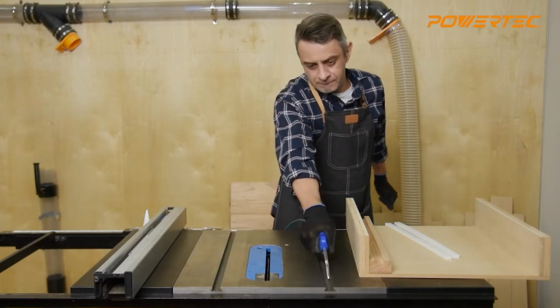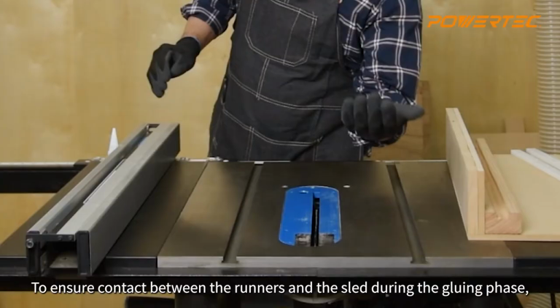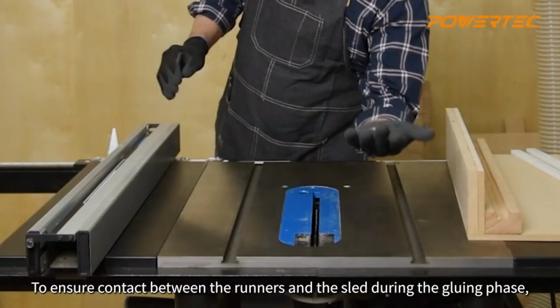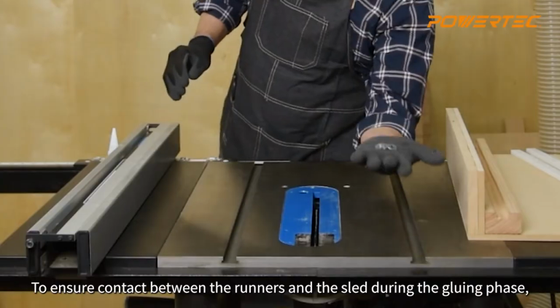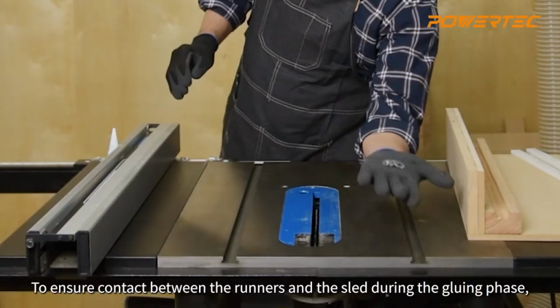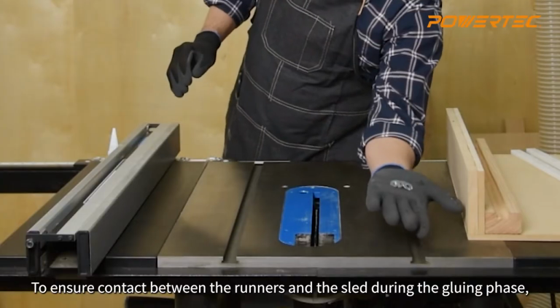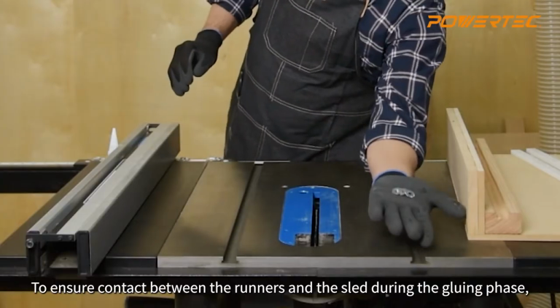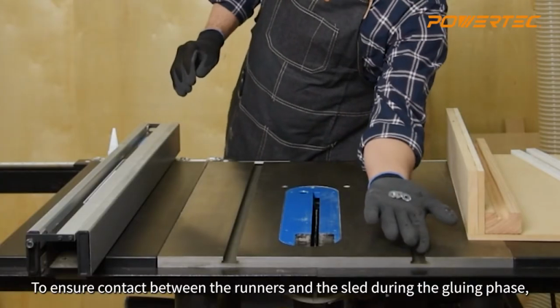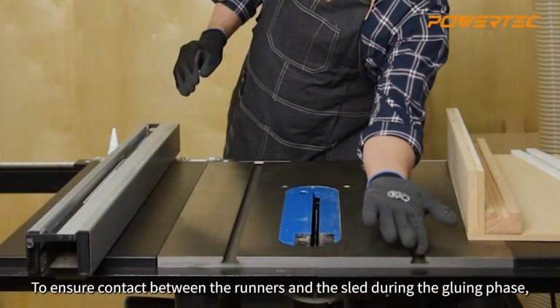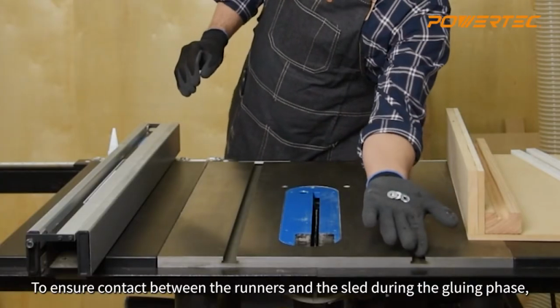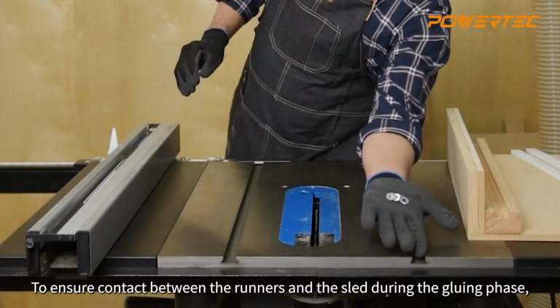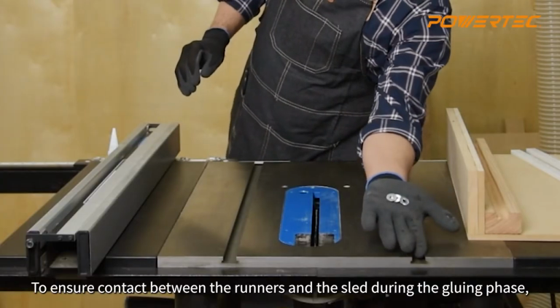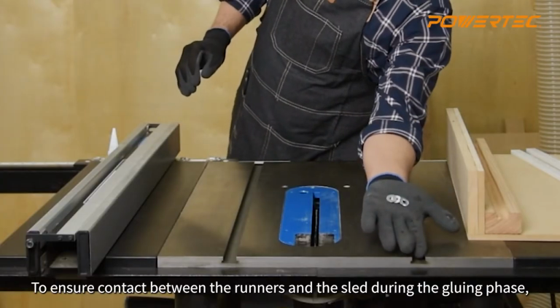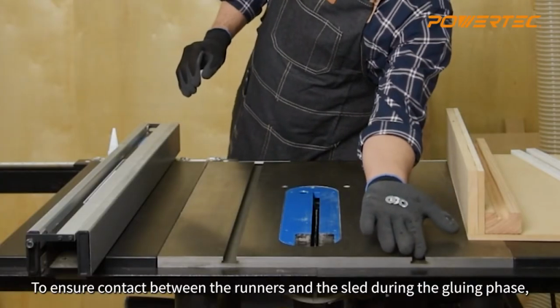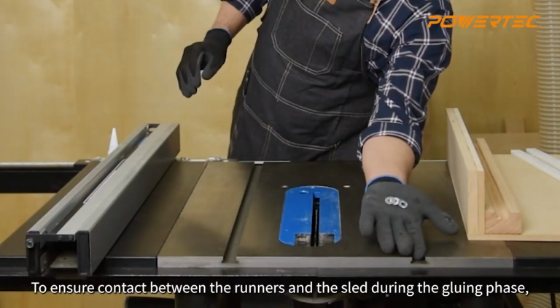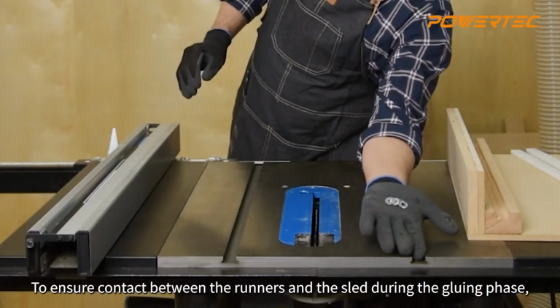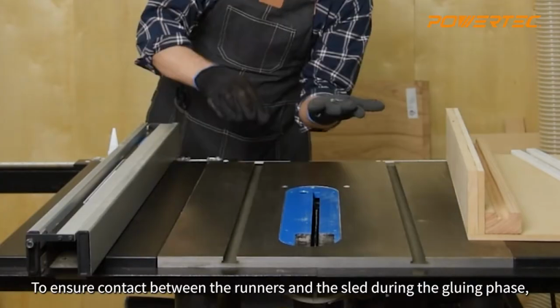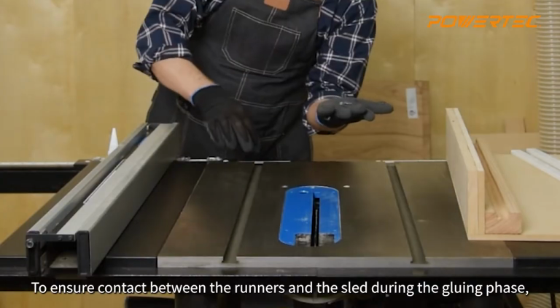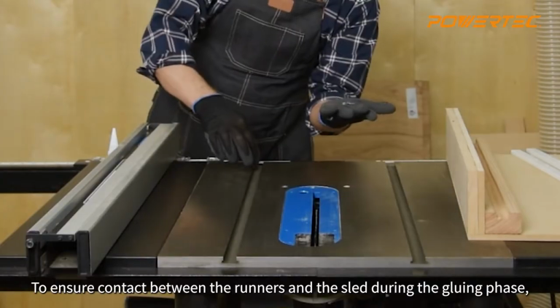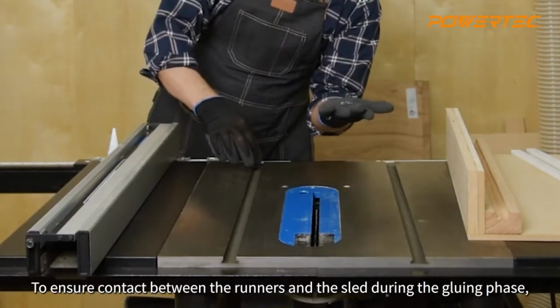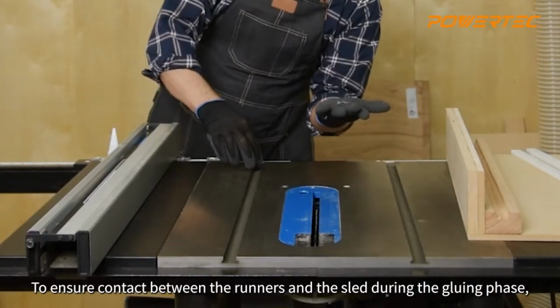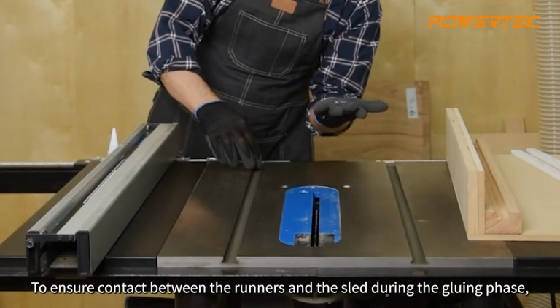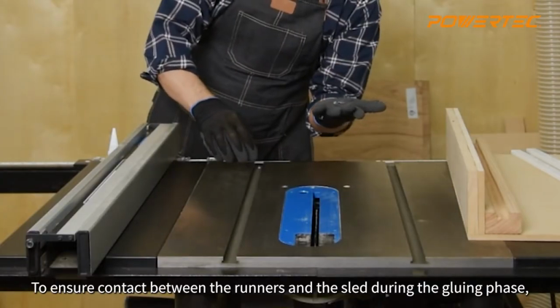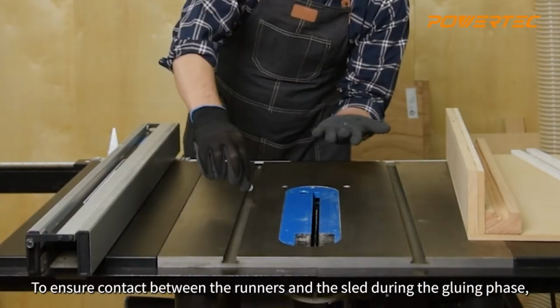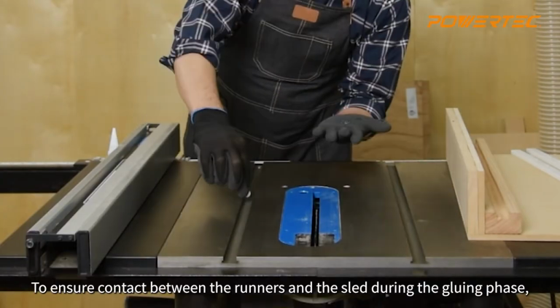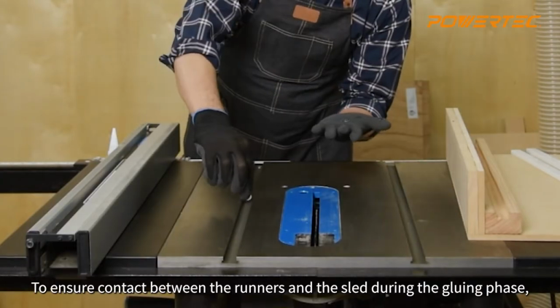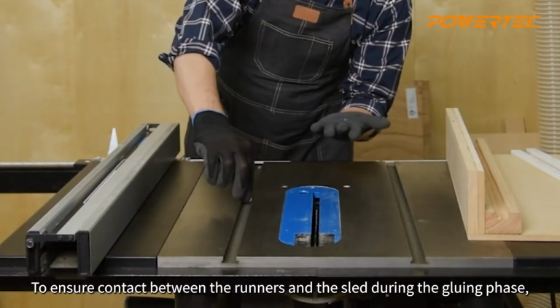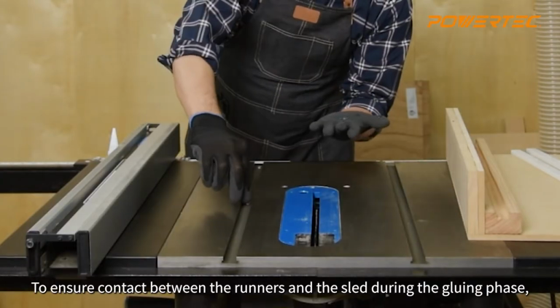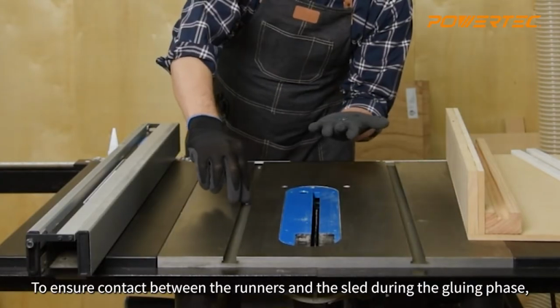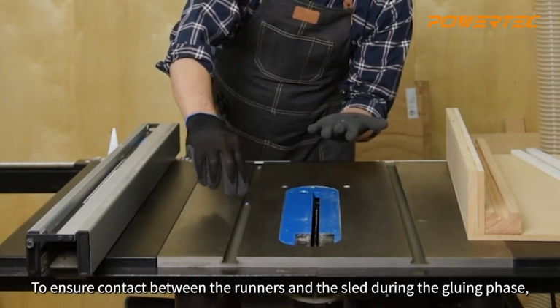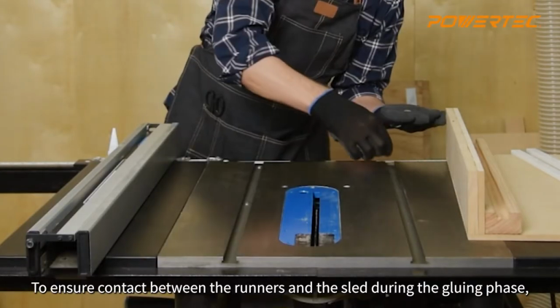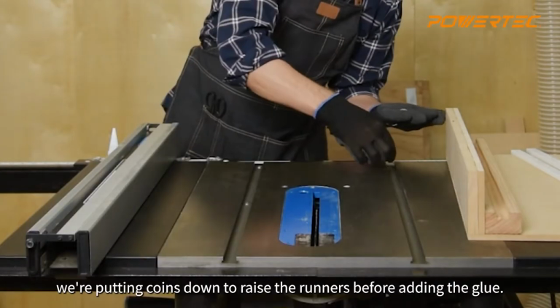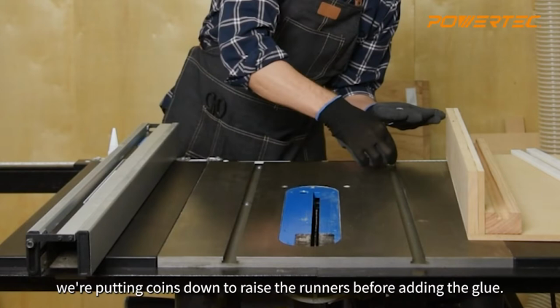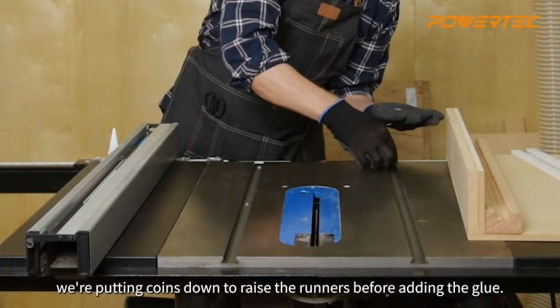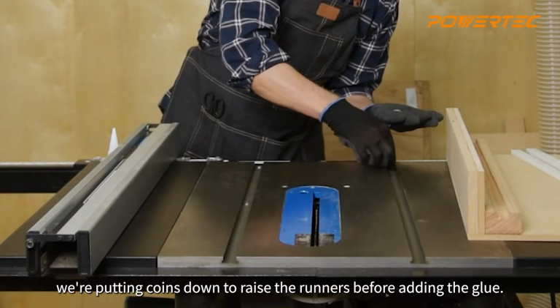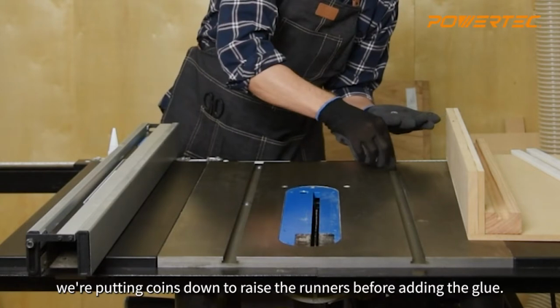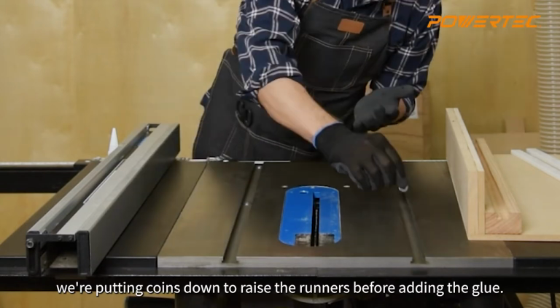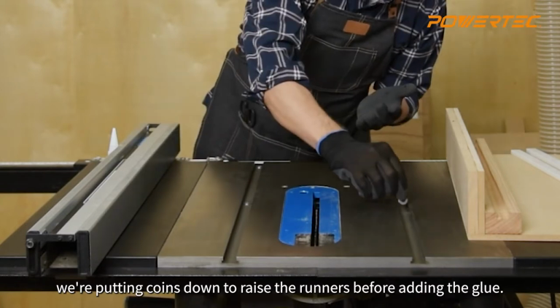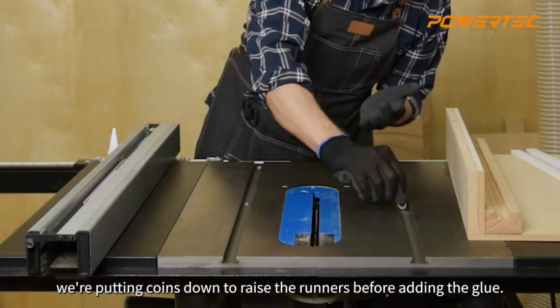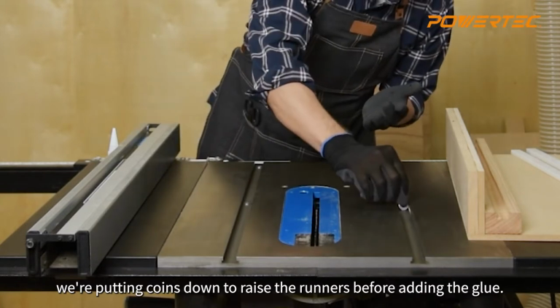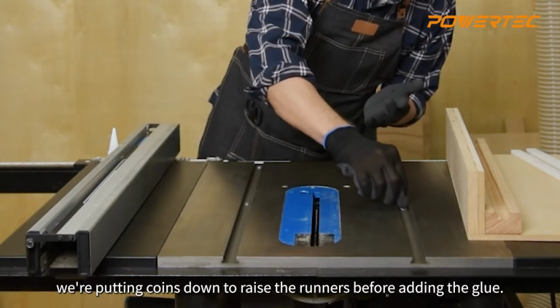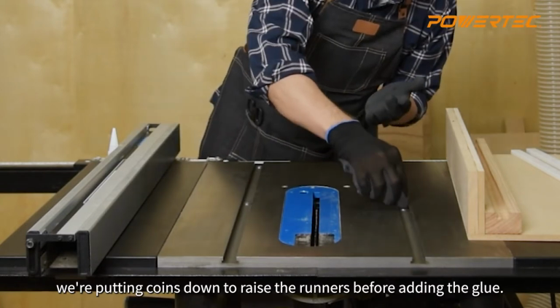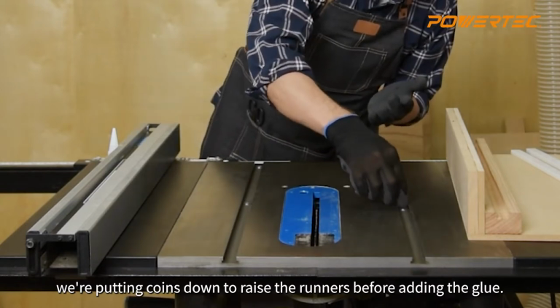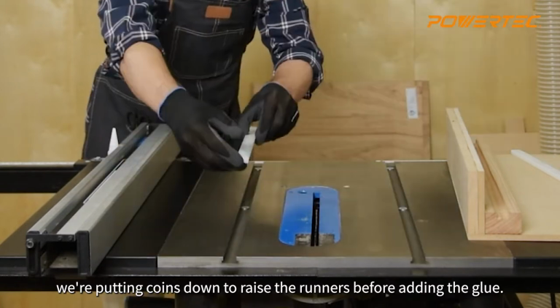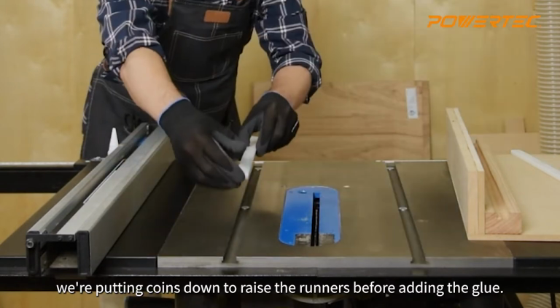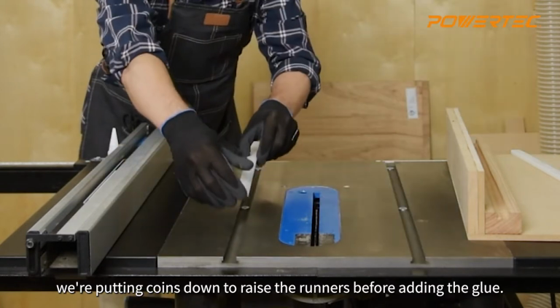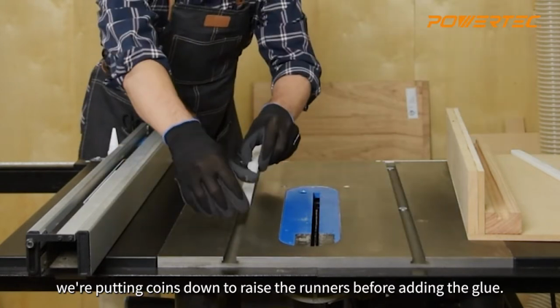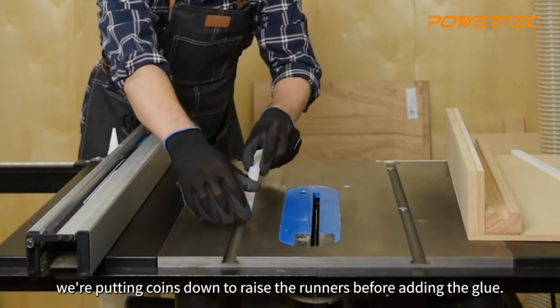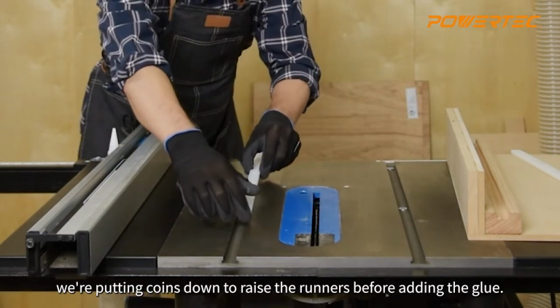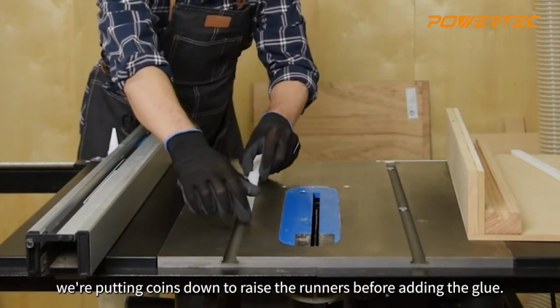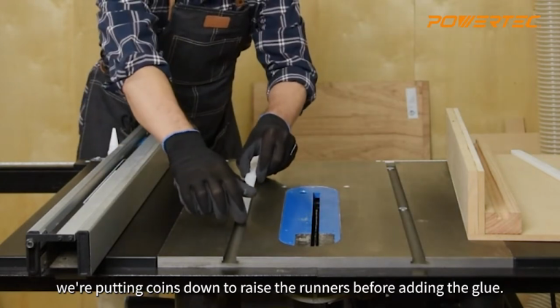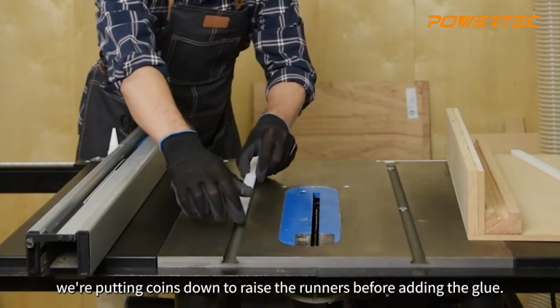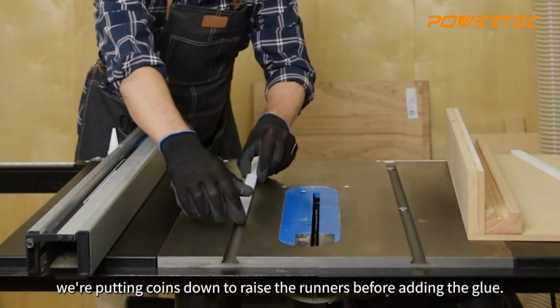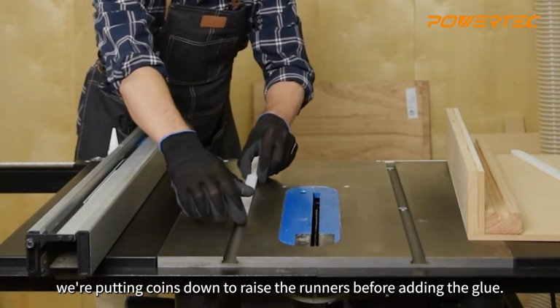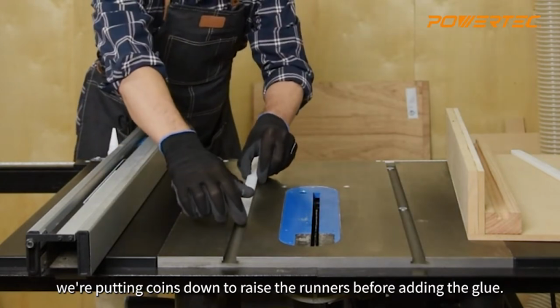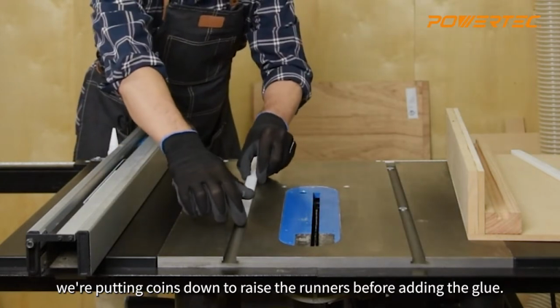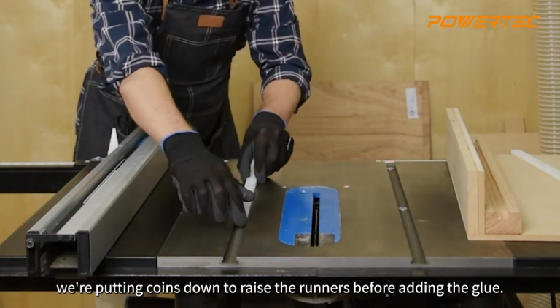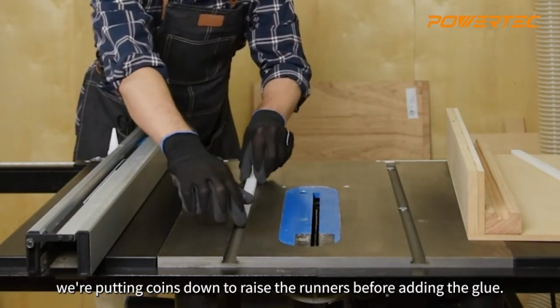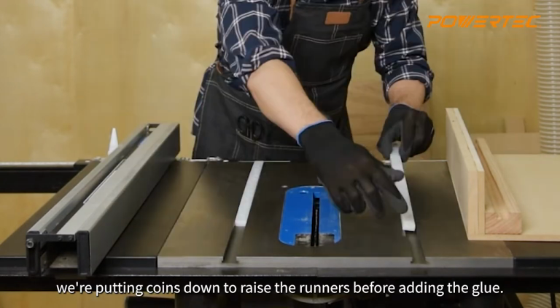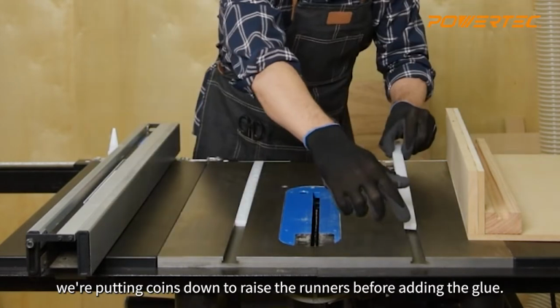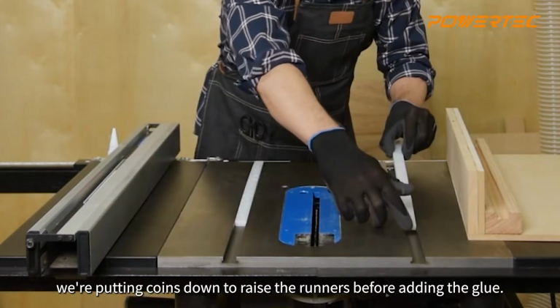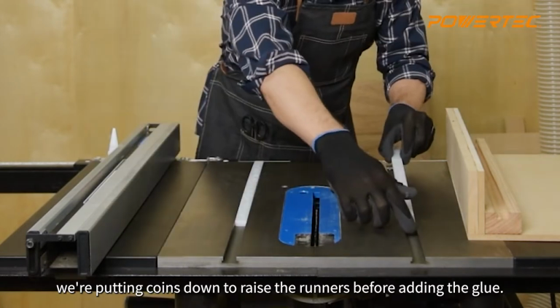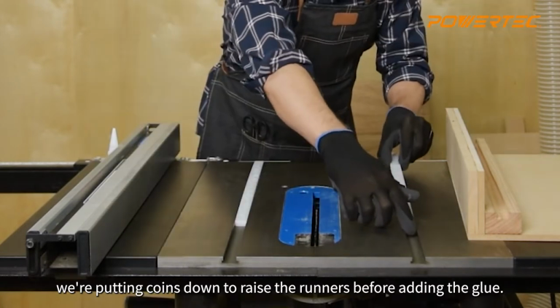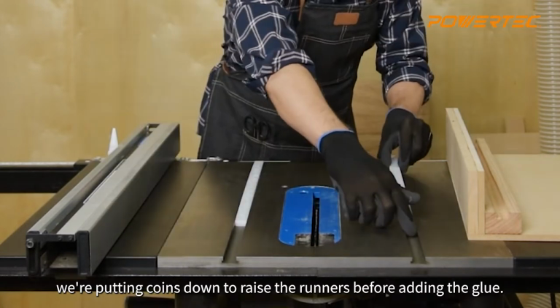We're putting down coins to raise the runners before adding the glue, to ensure contact between the runners and the sled during the gluing phase.